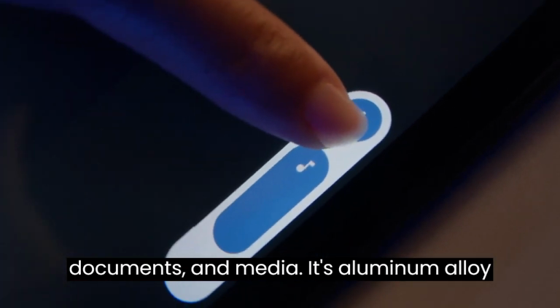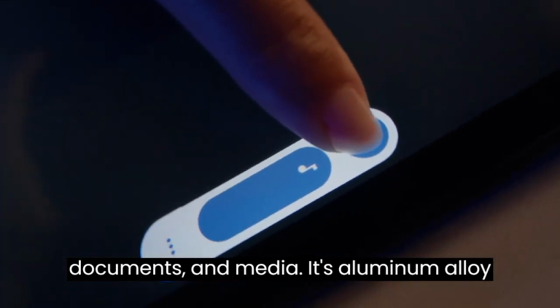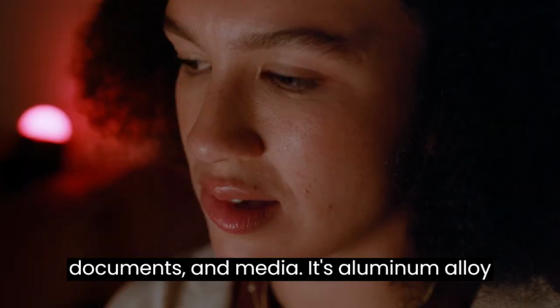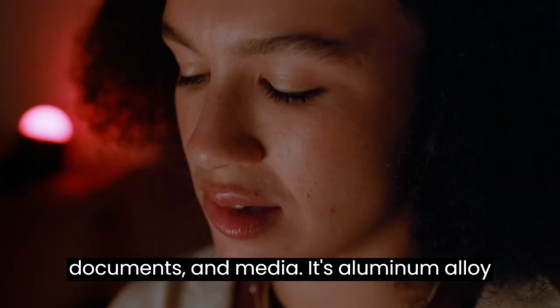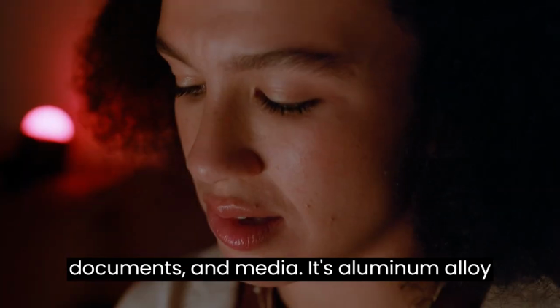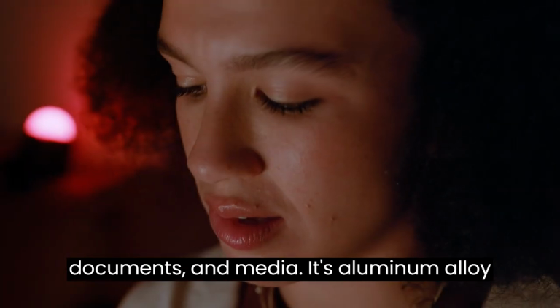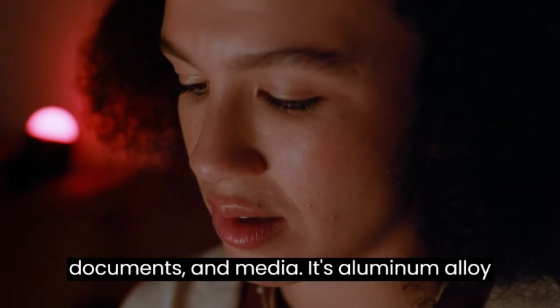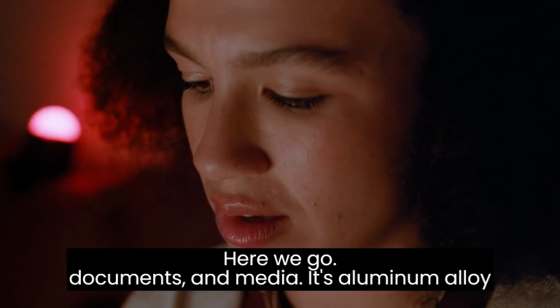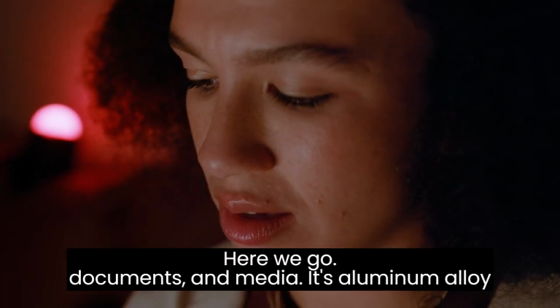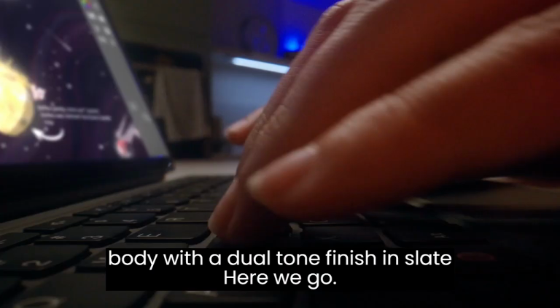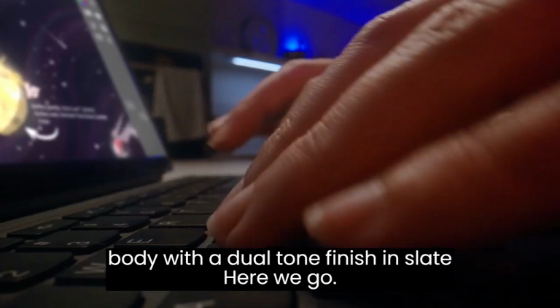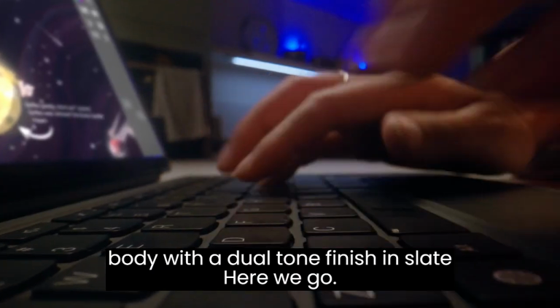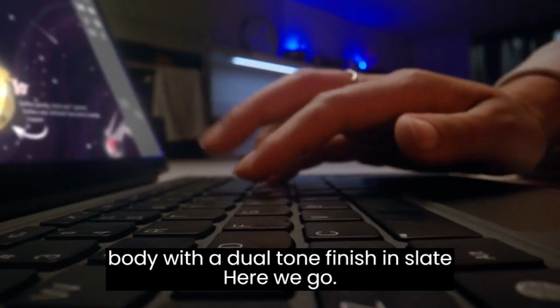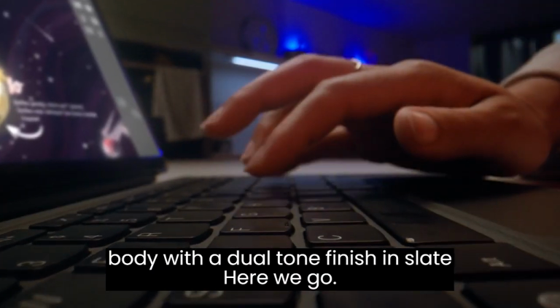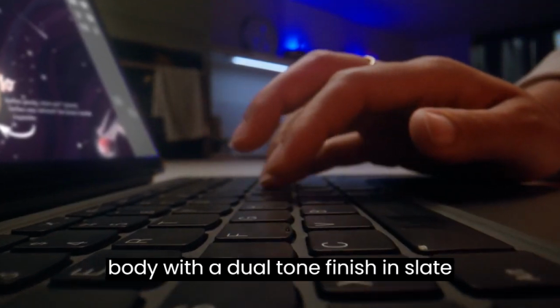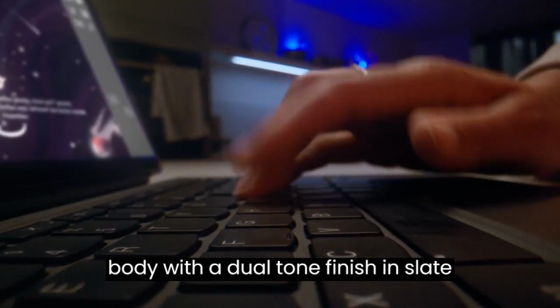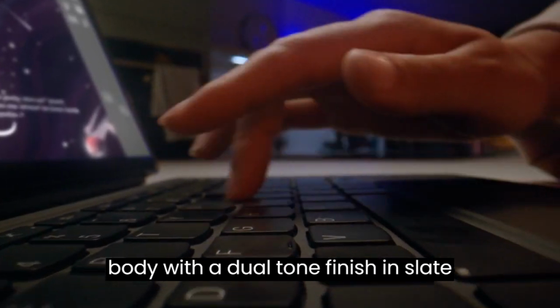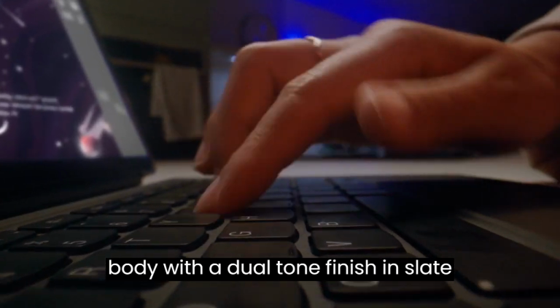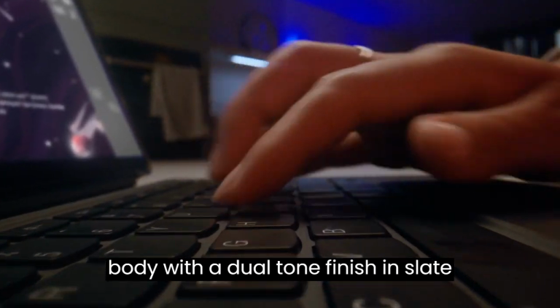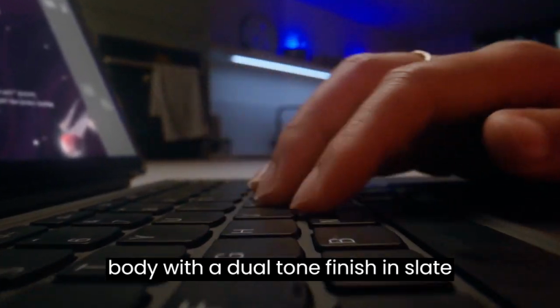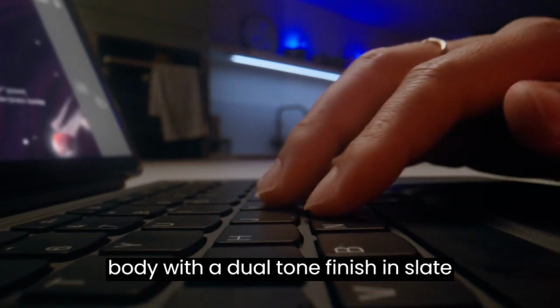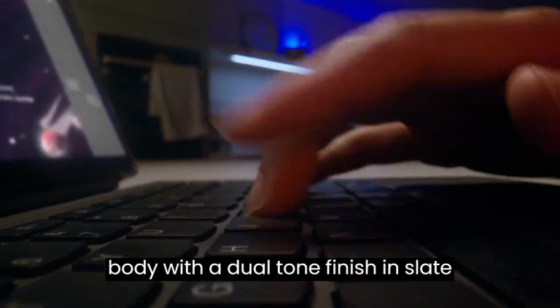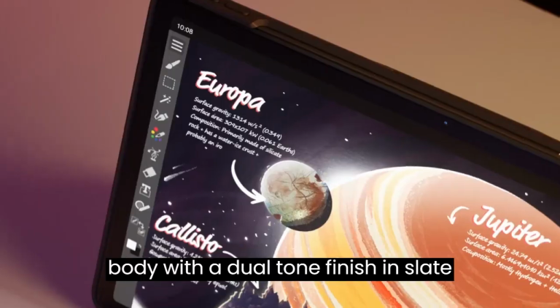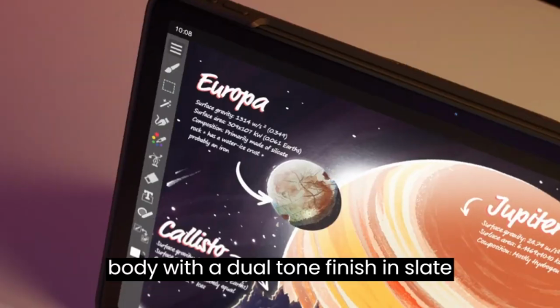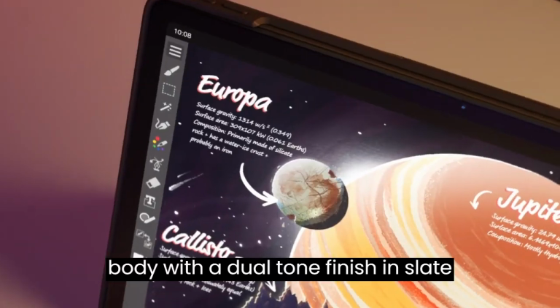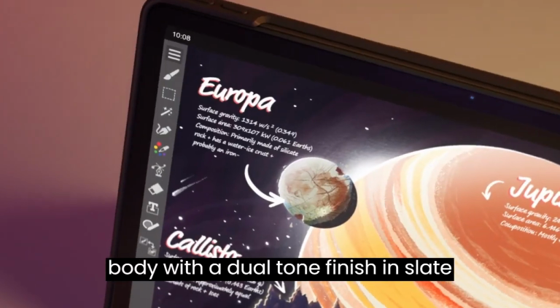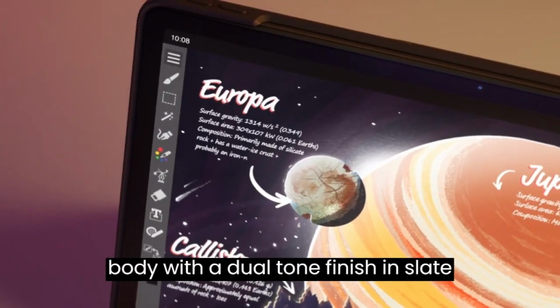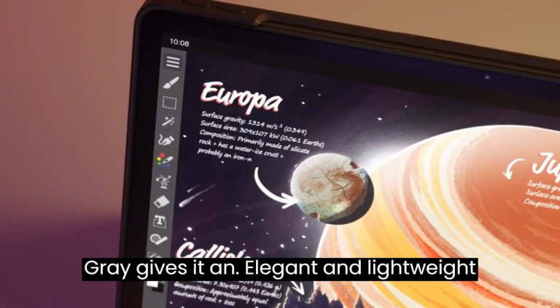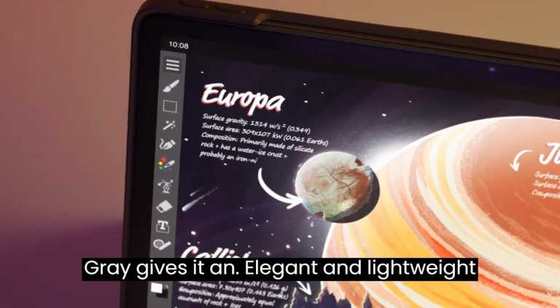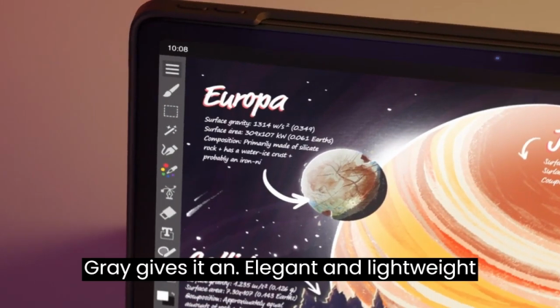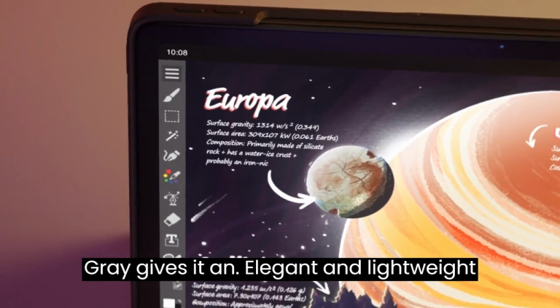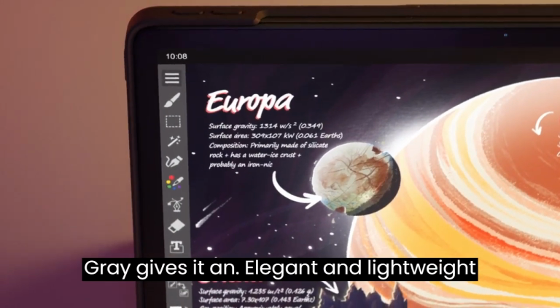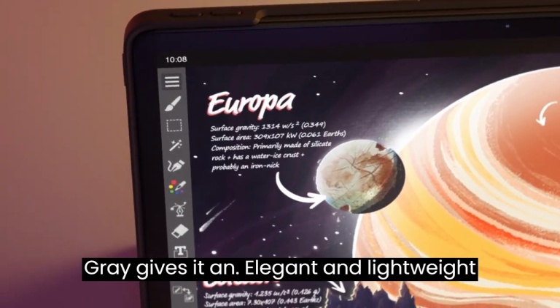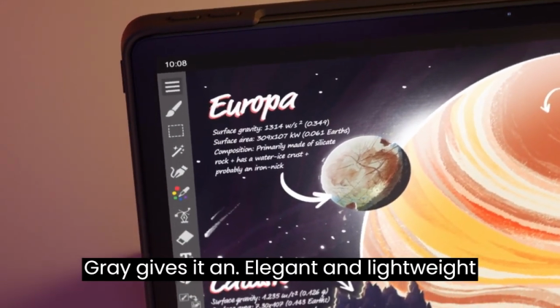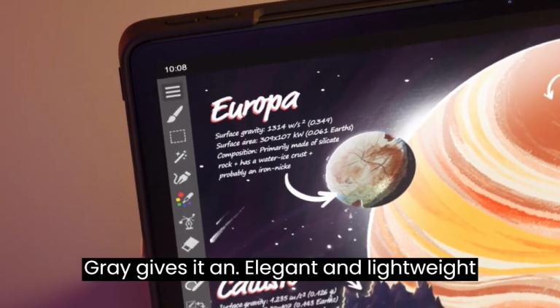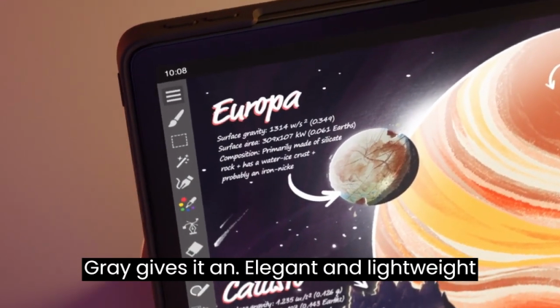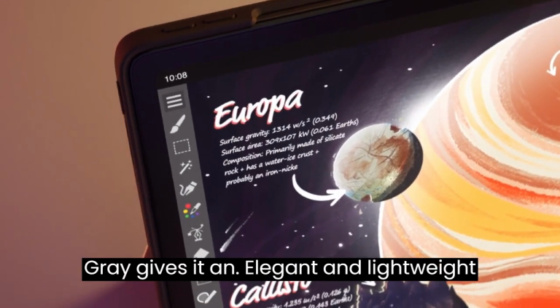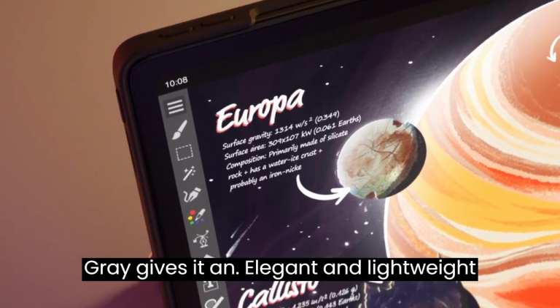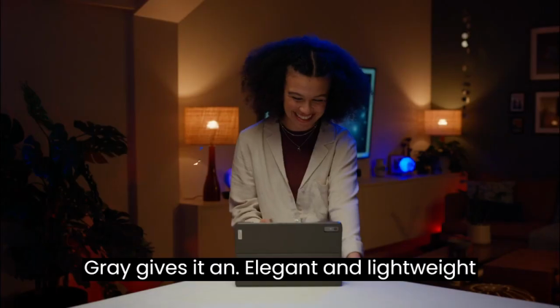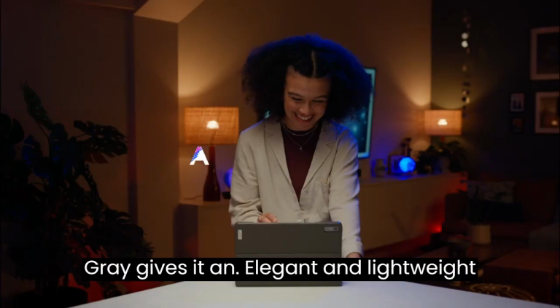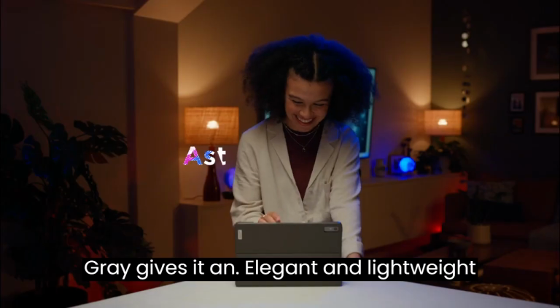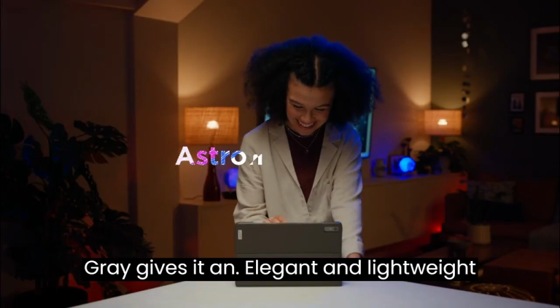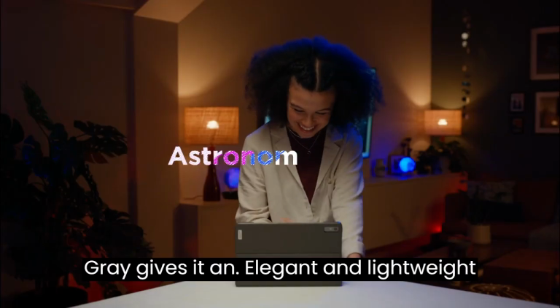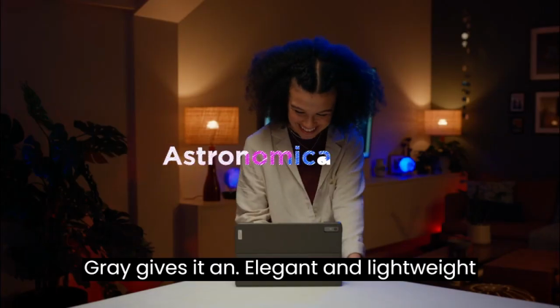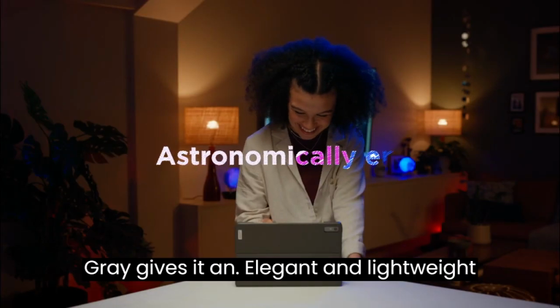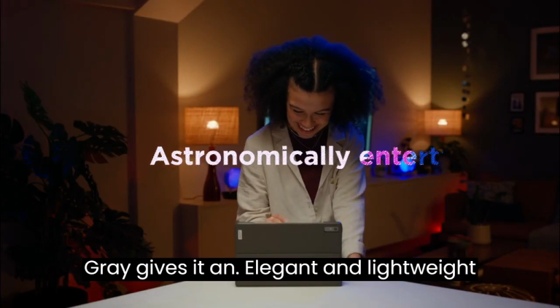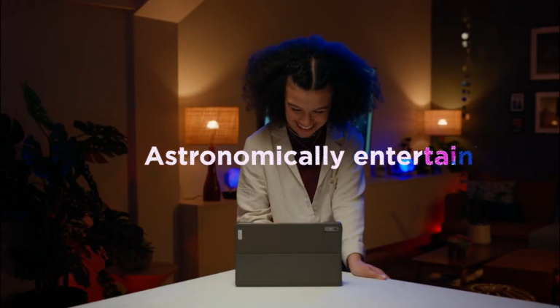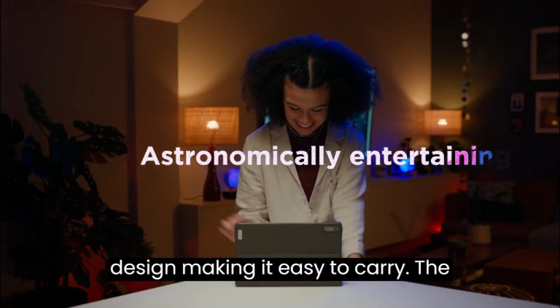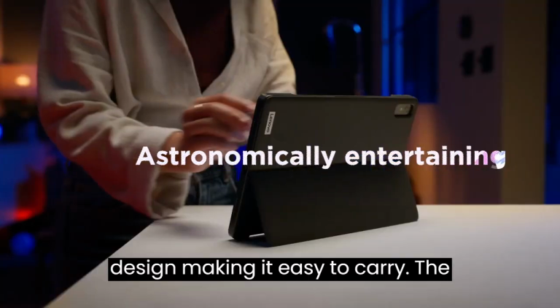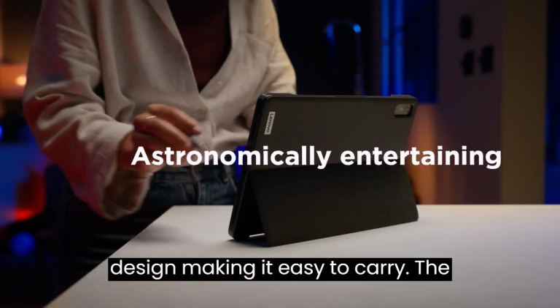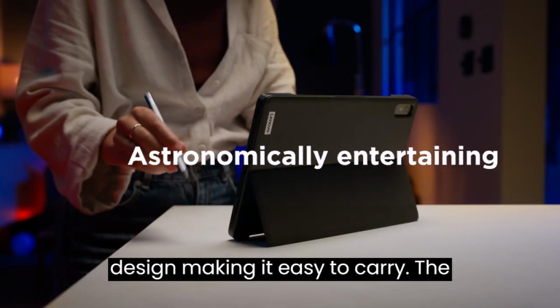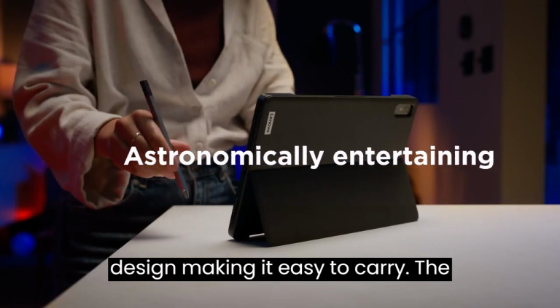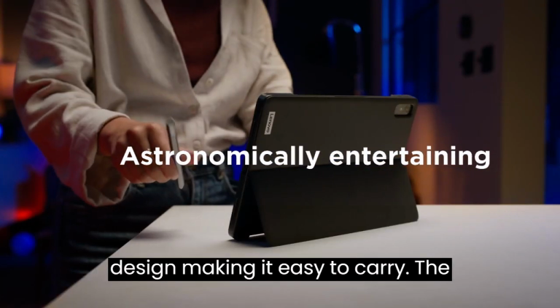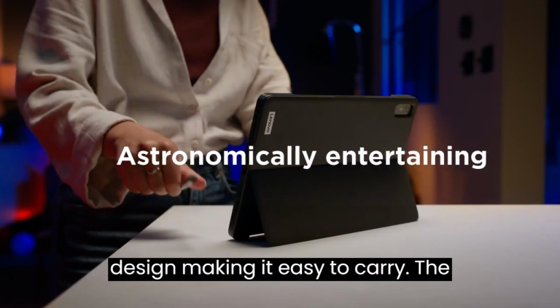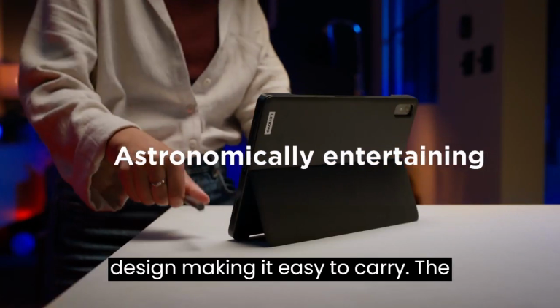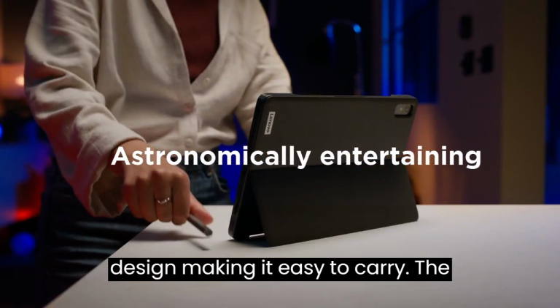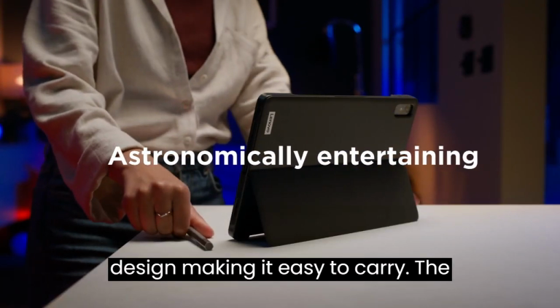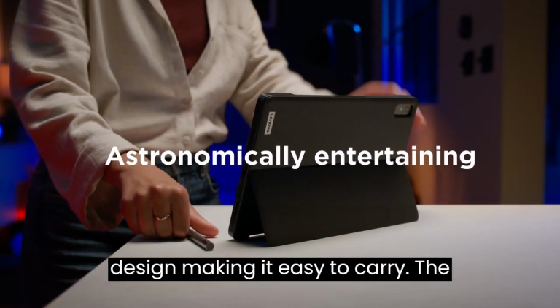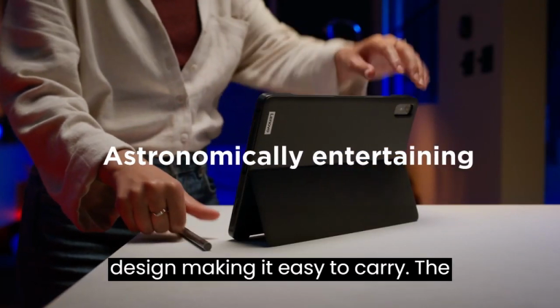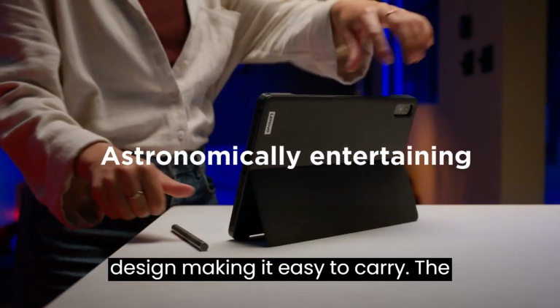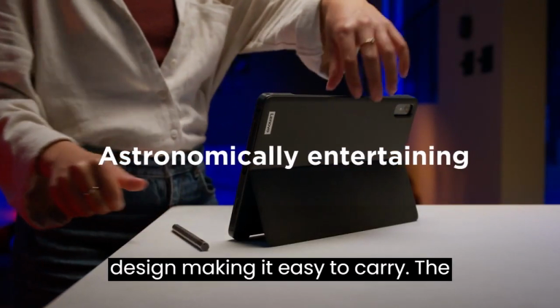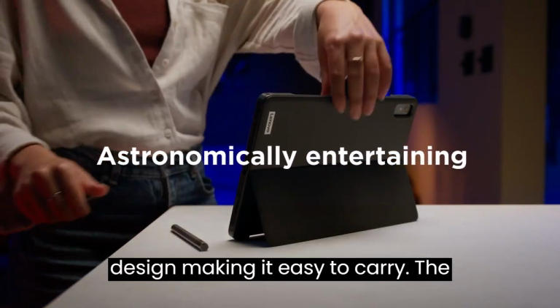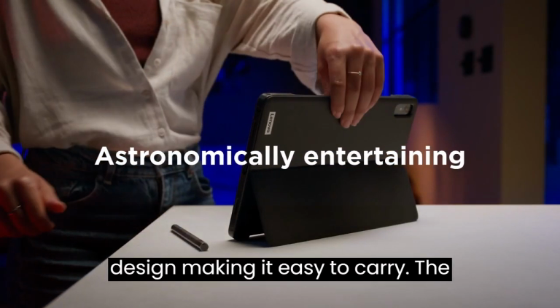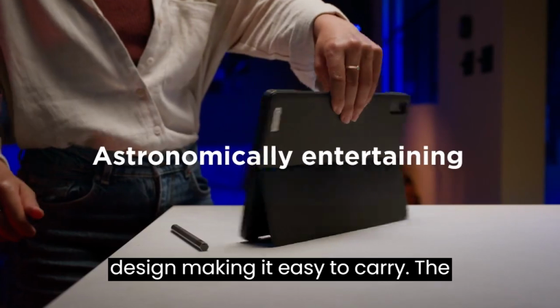Its aluminum alloy body with a dual-toned finish in slate gray gives it an elegant and lightweight design, making it easy to carry.